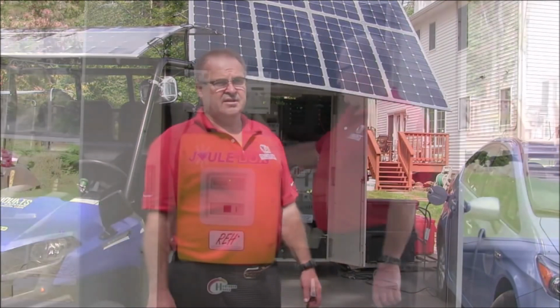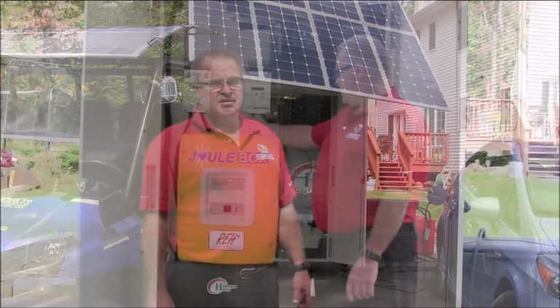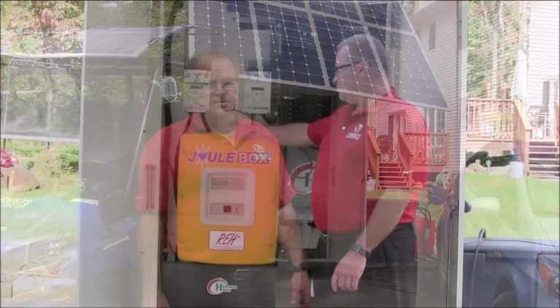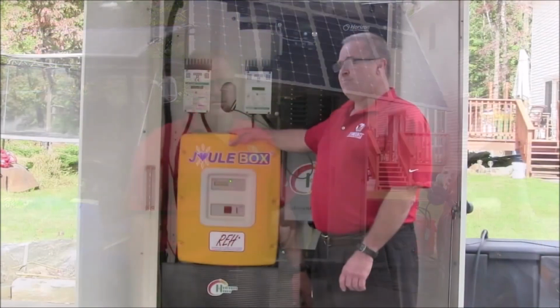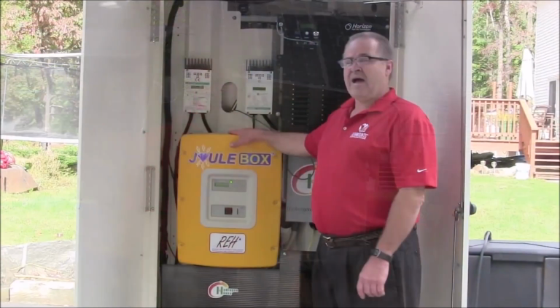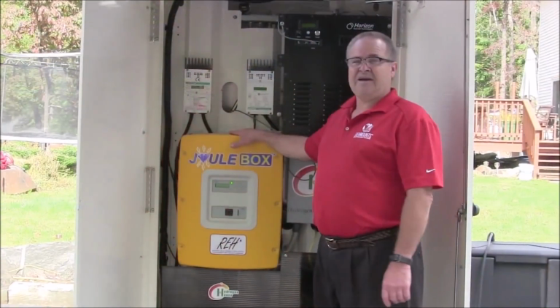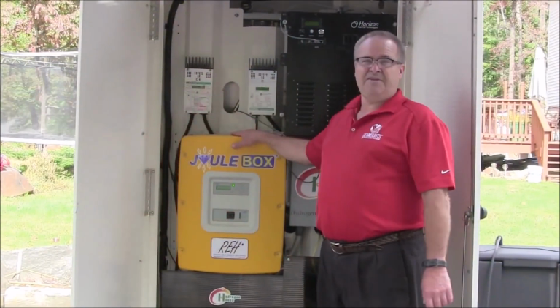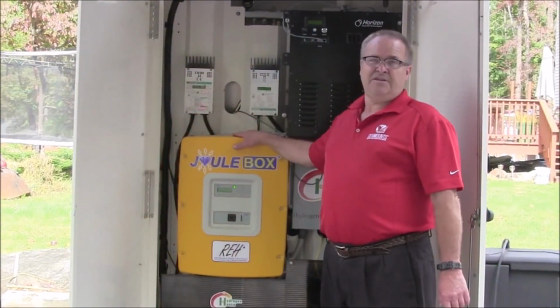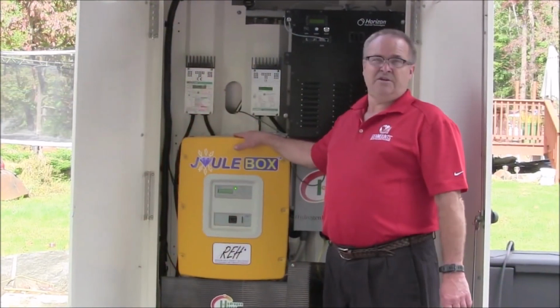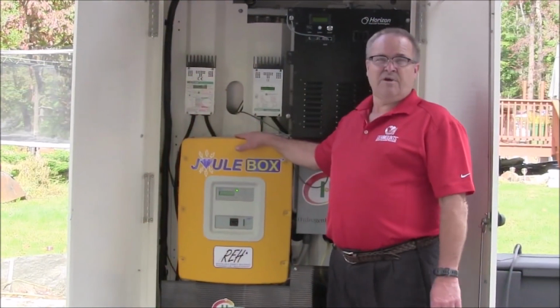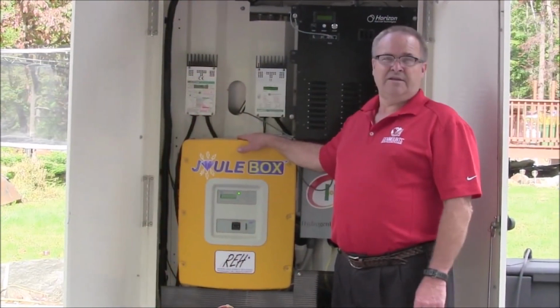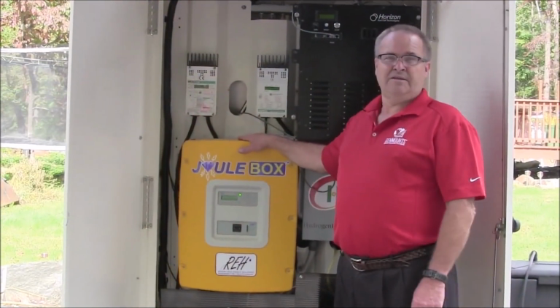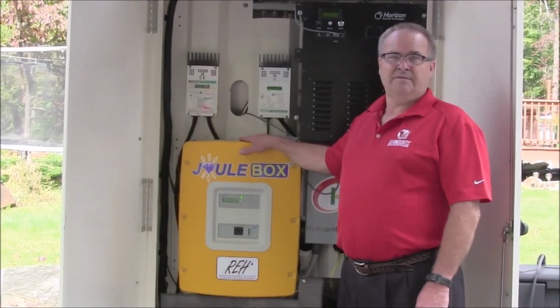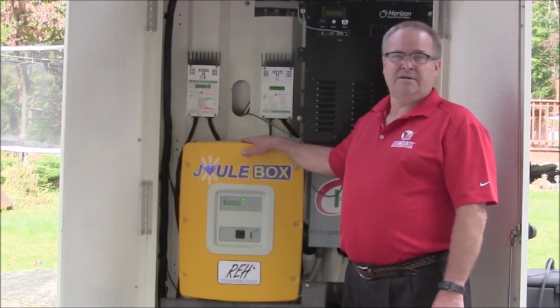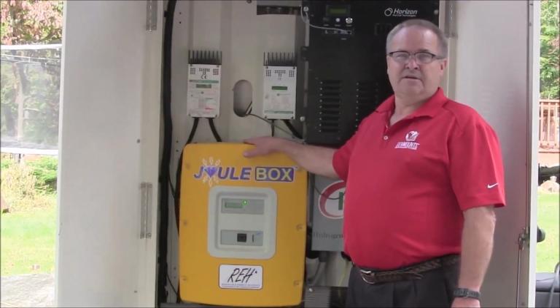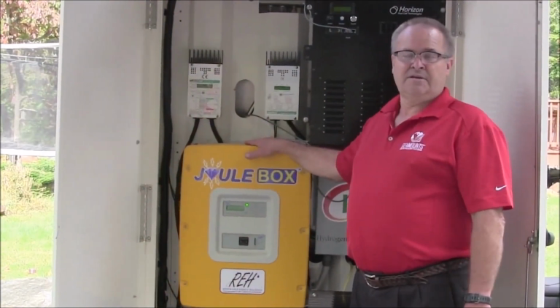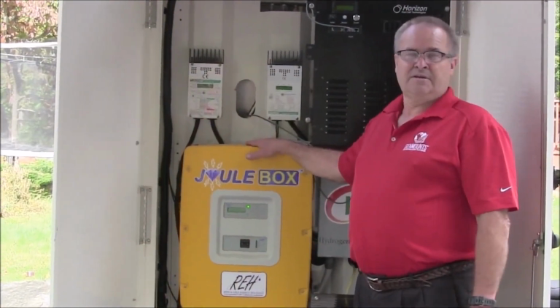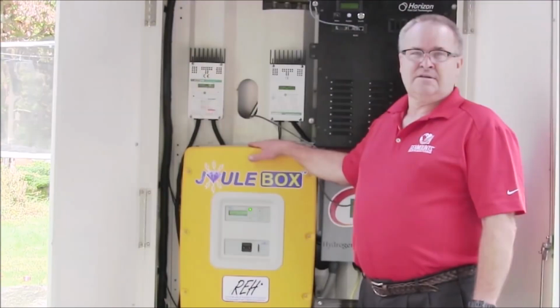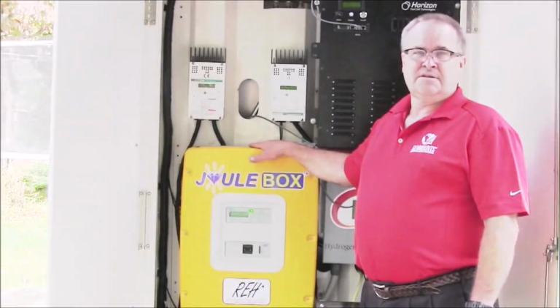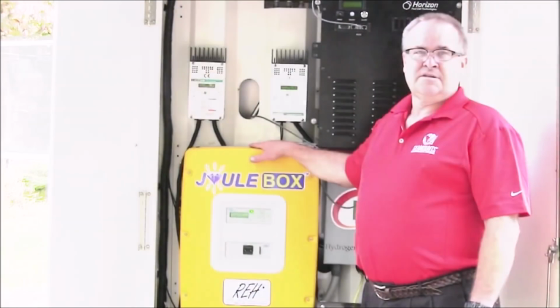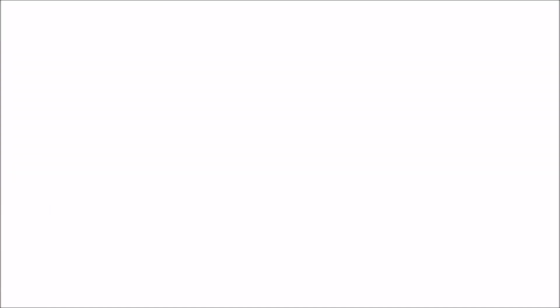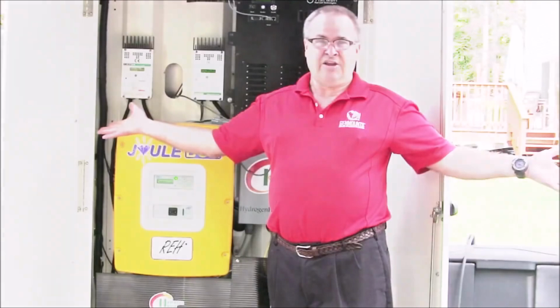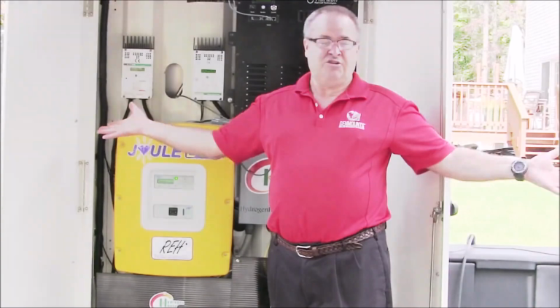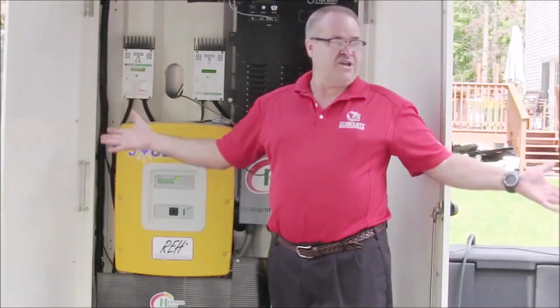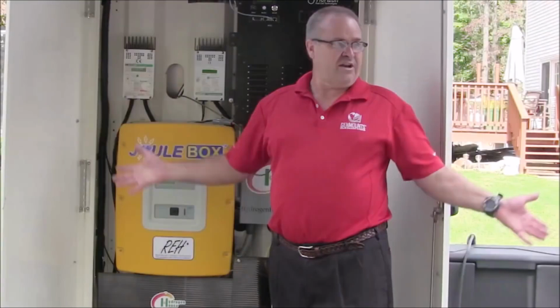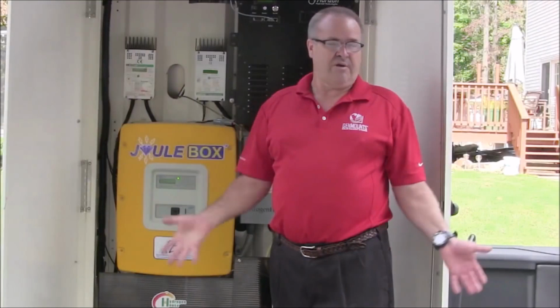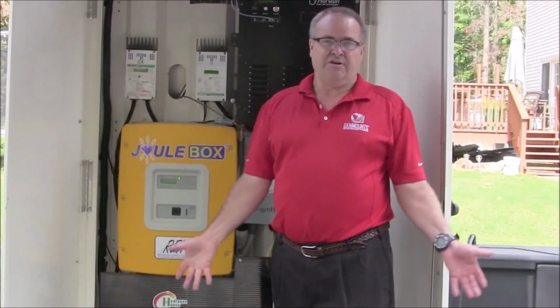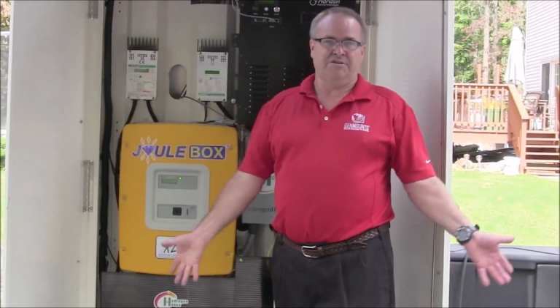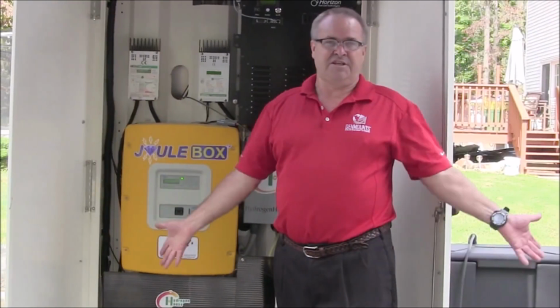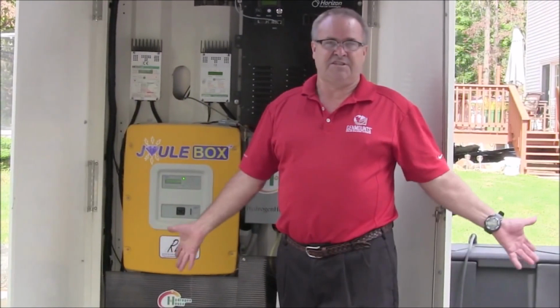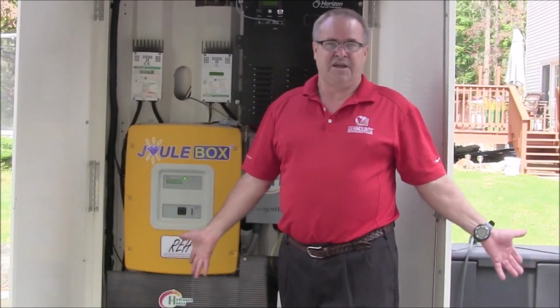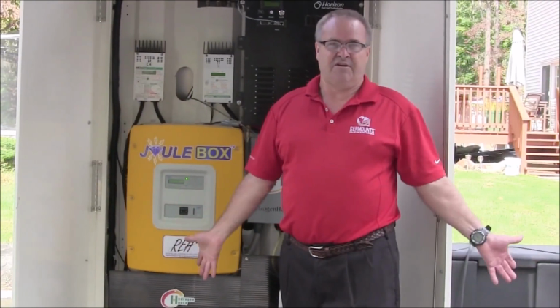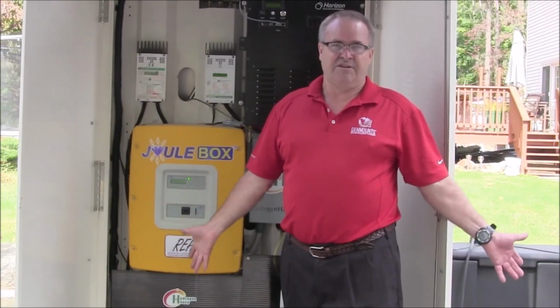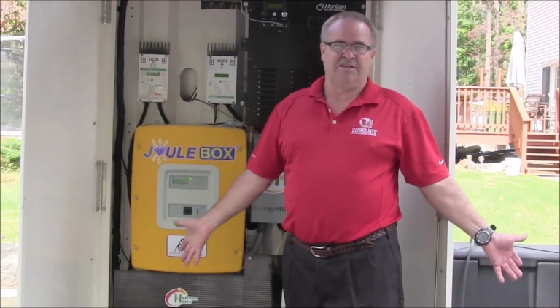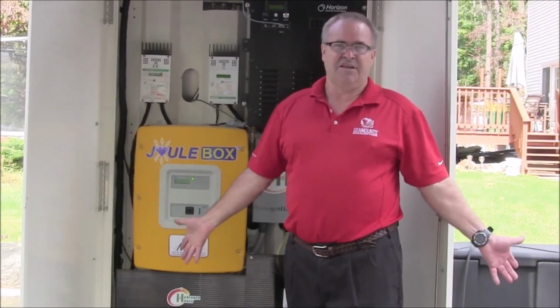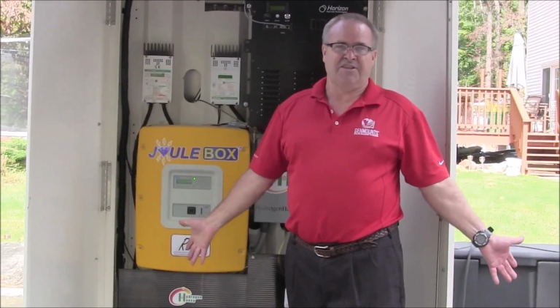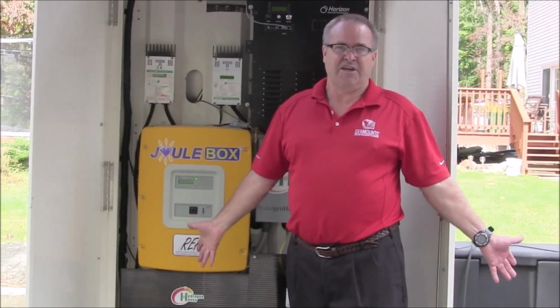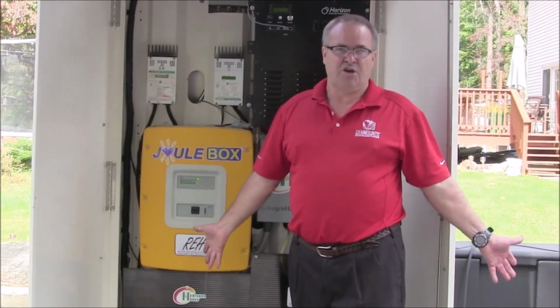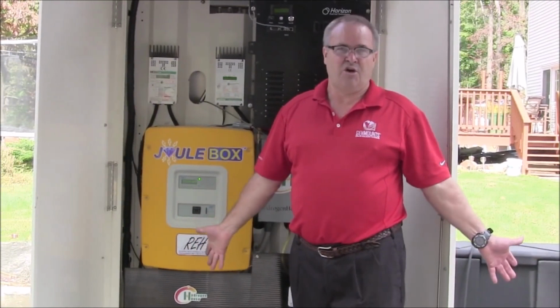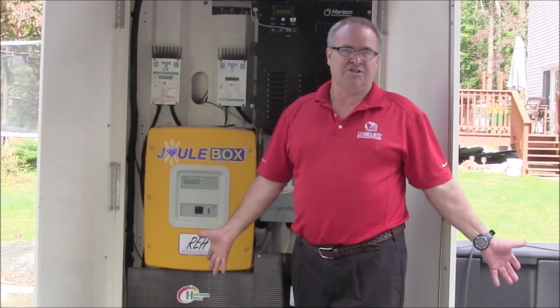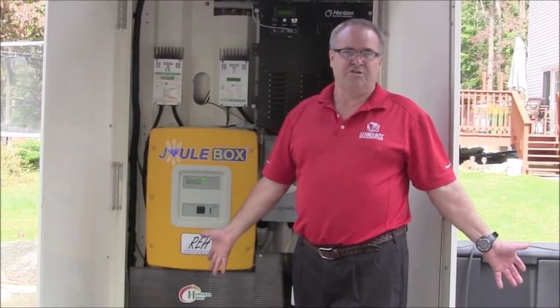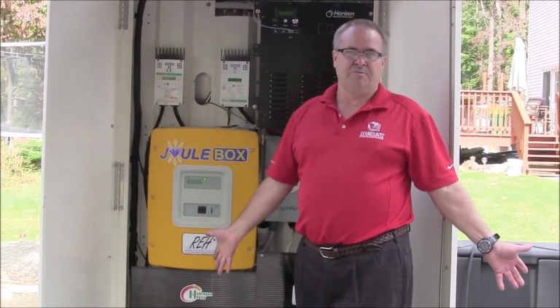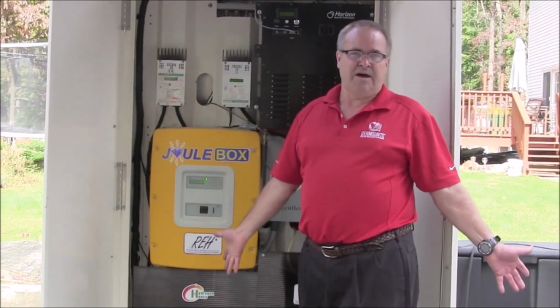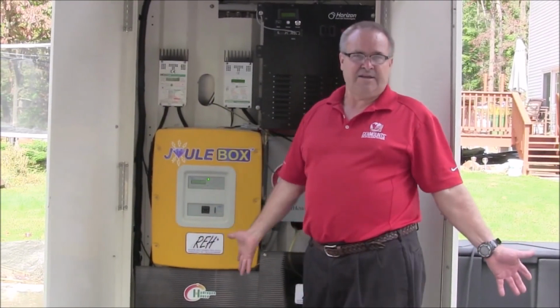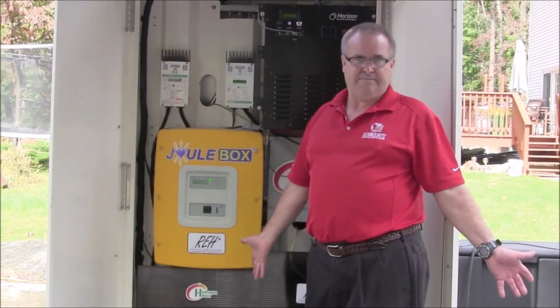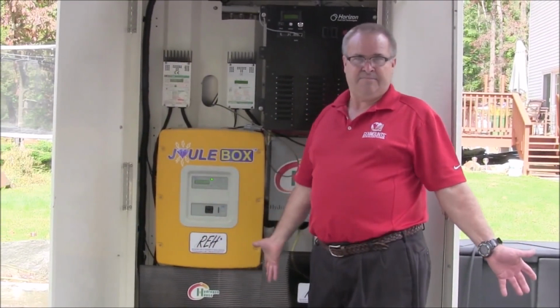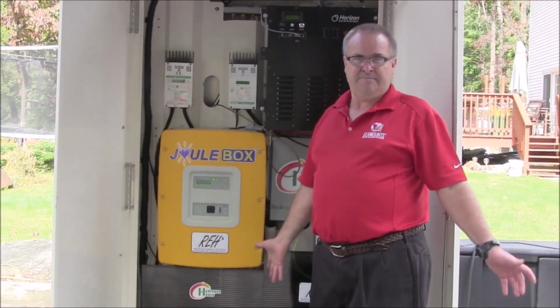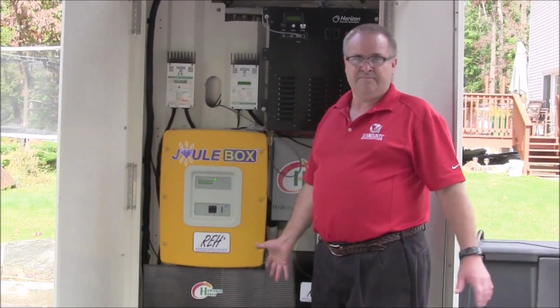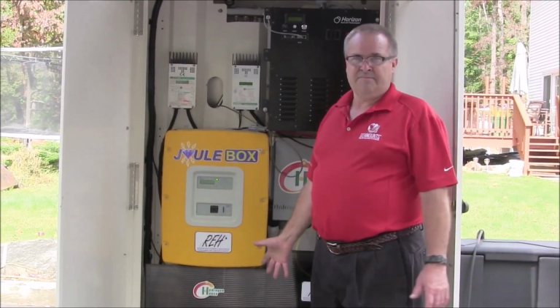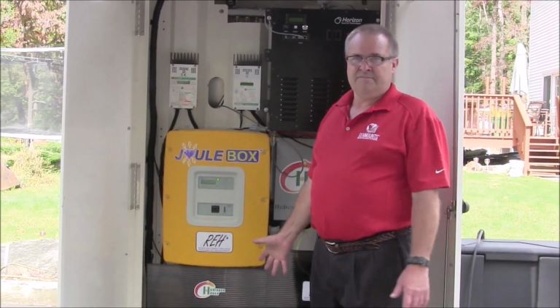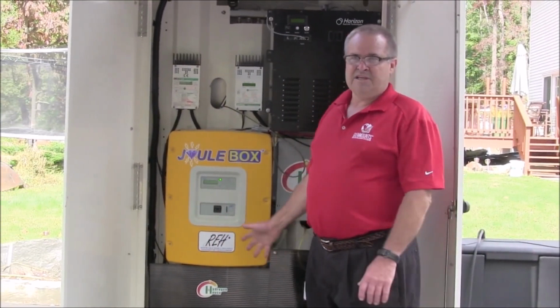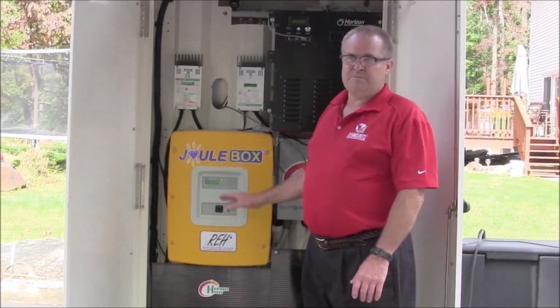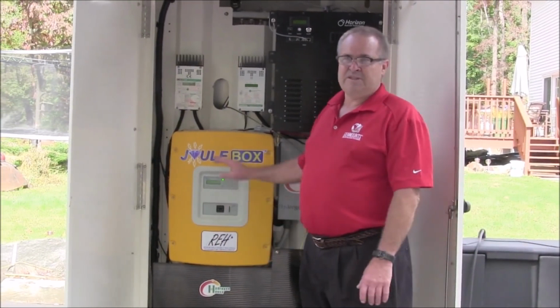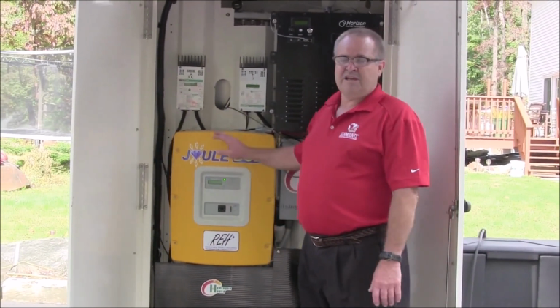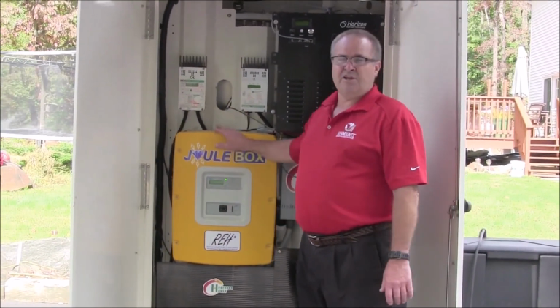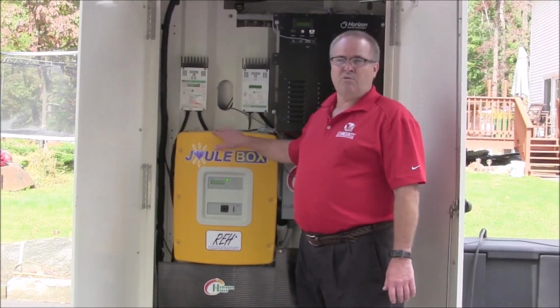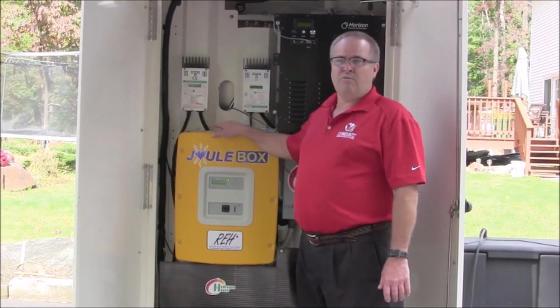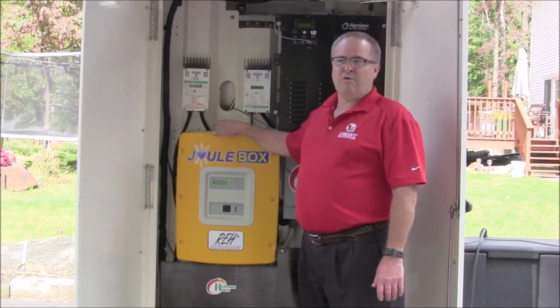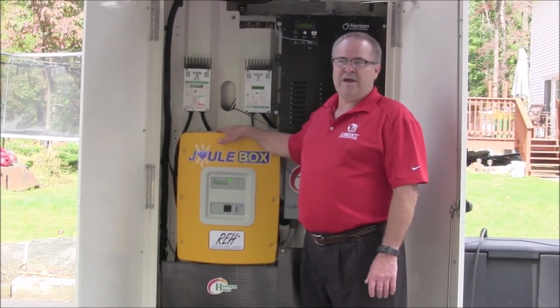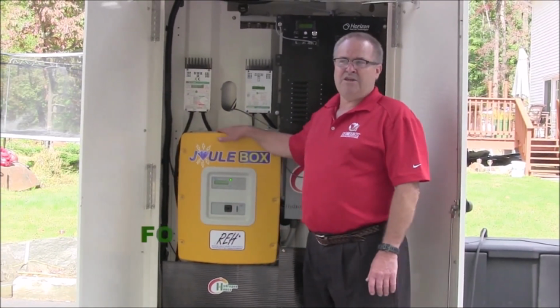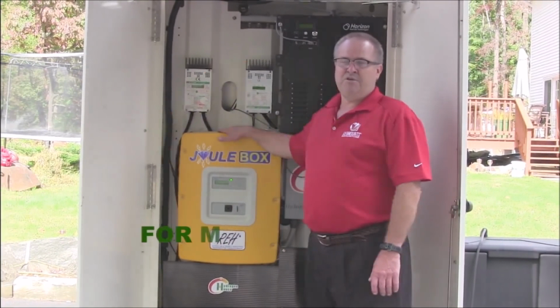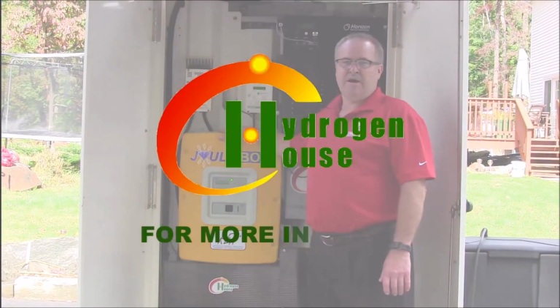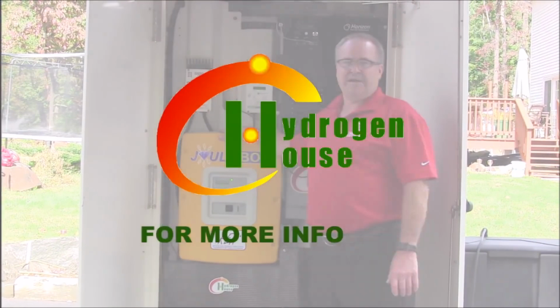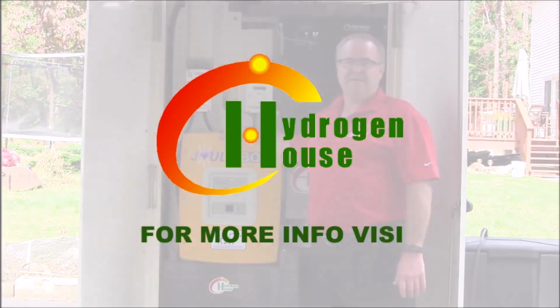This will back feed the grid. A regular generator sits there and does nothing and costs you money. This particular one will make you money.